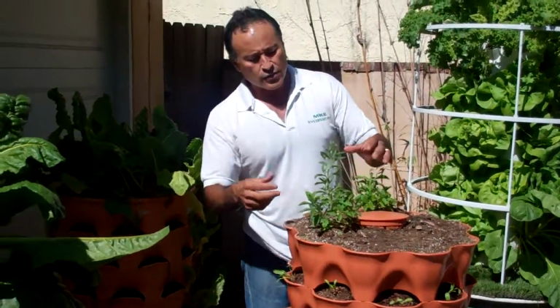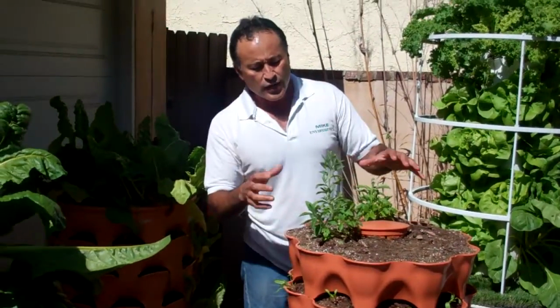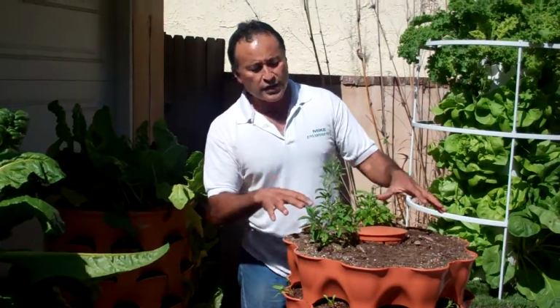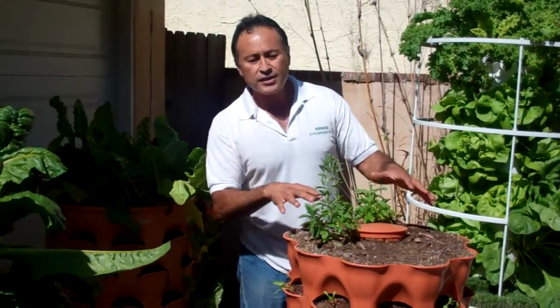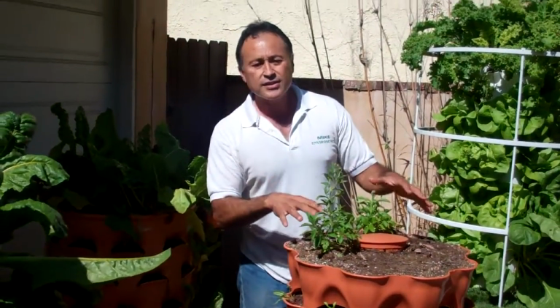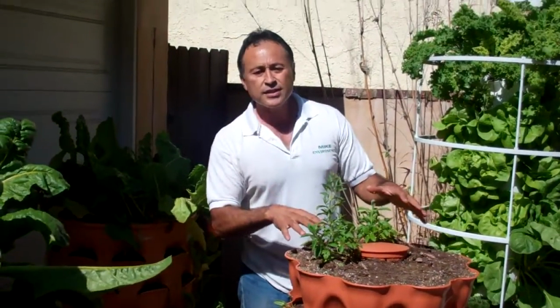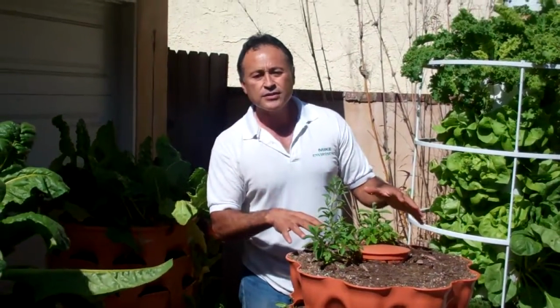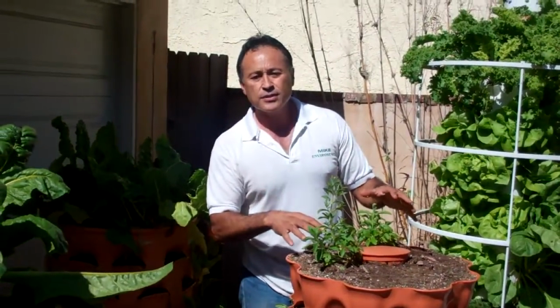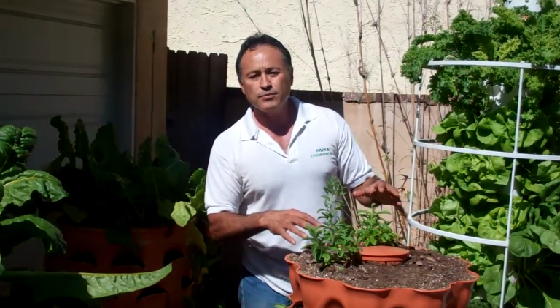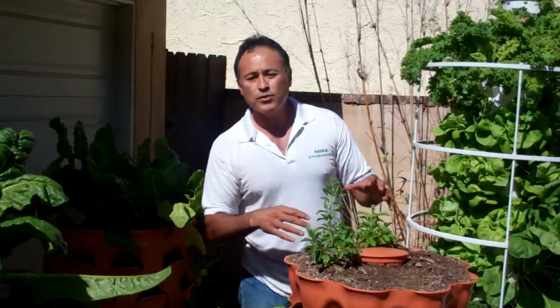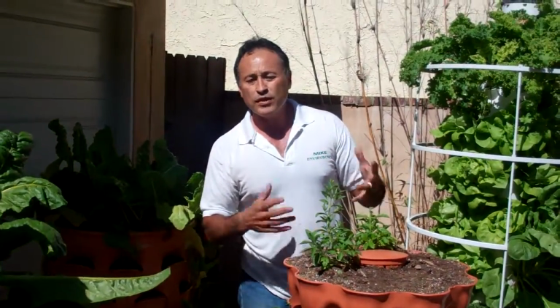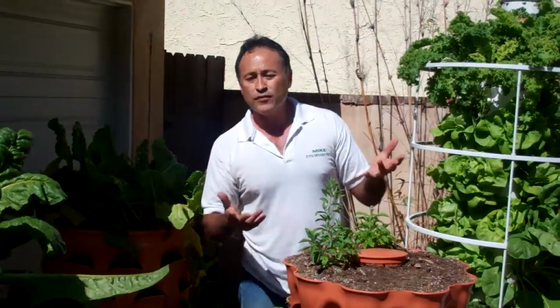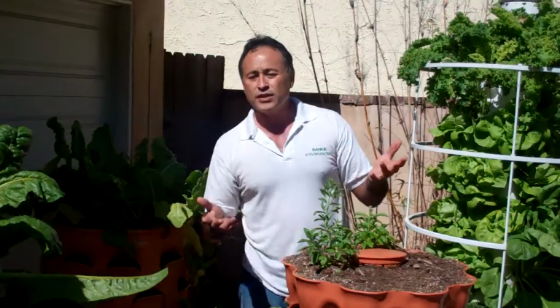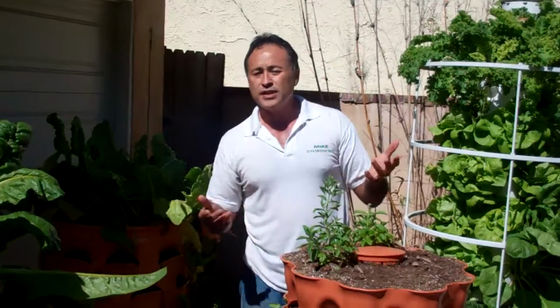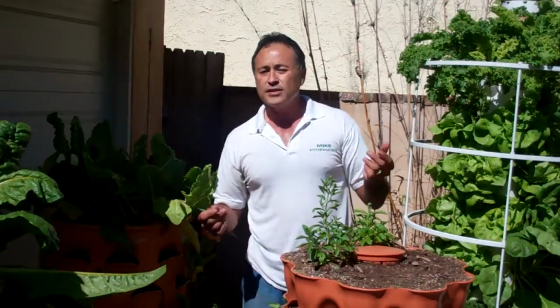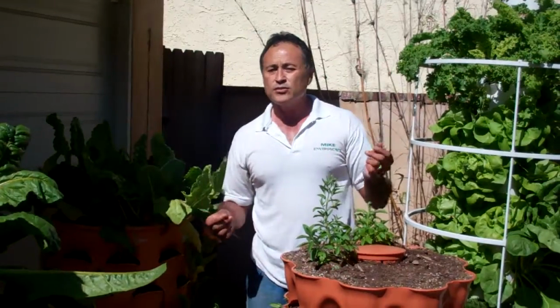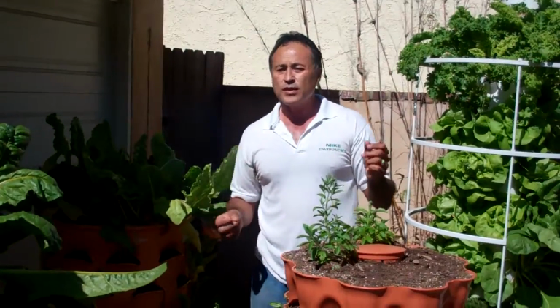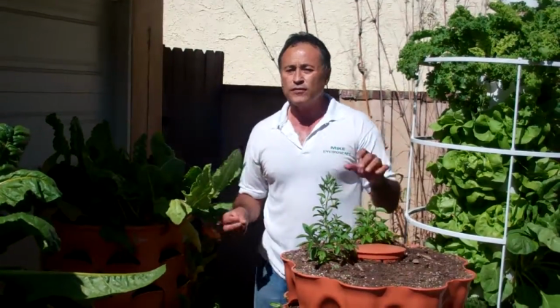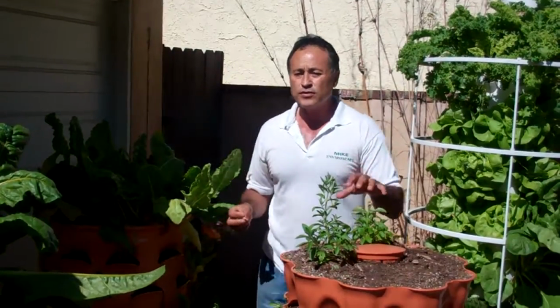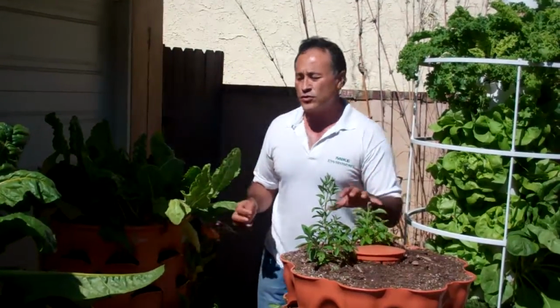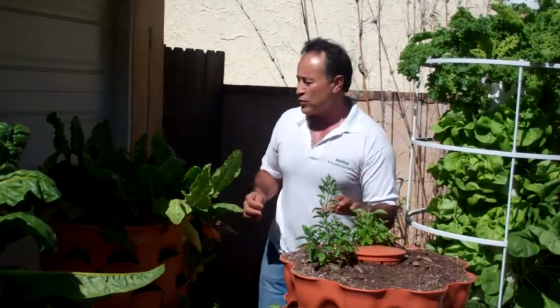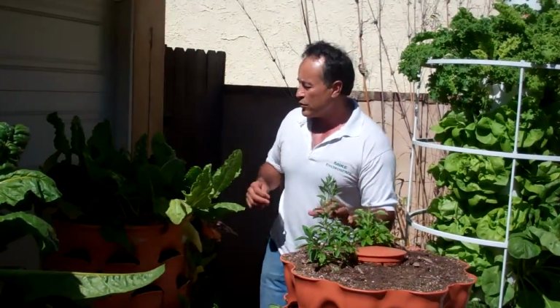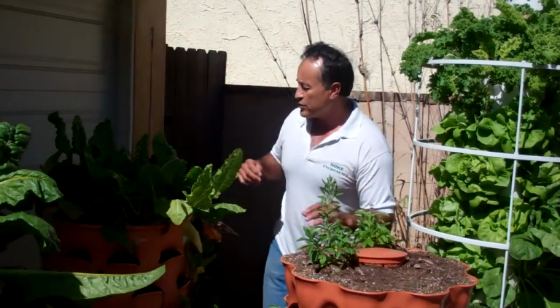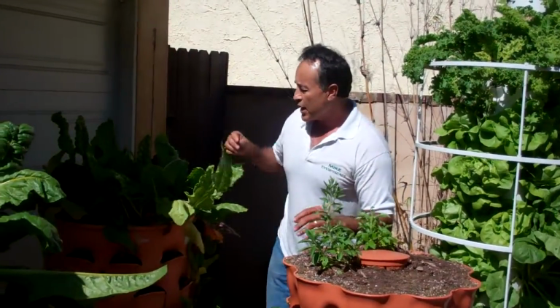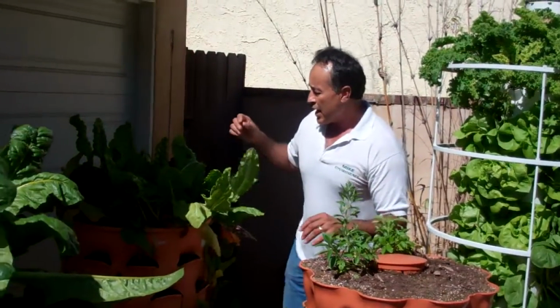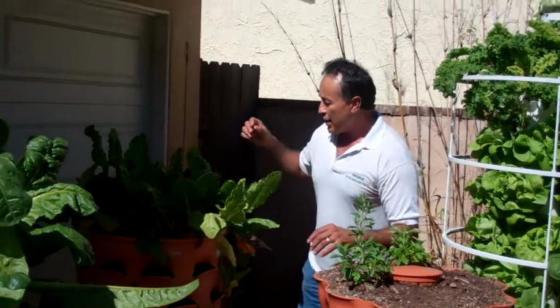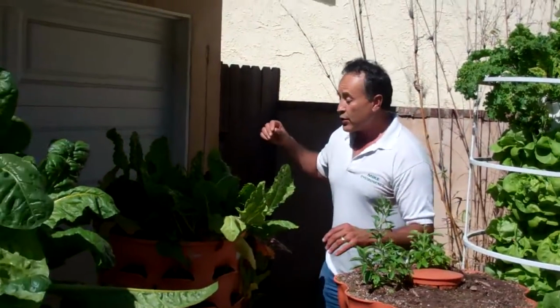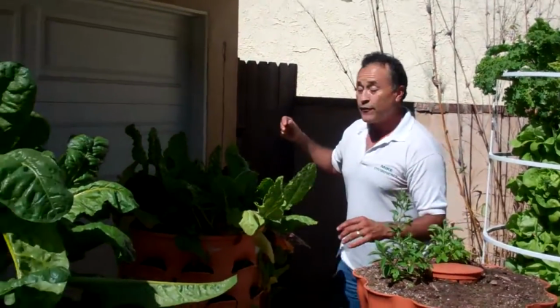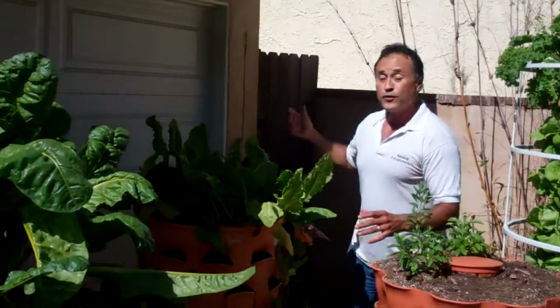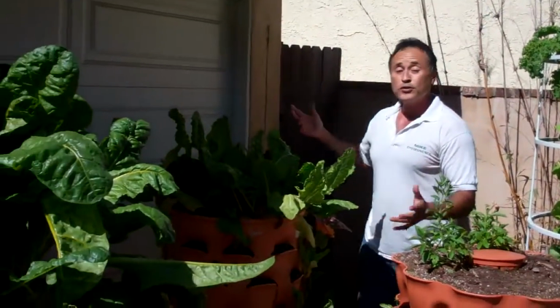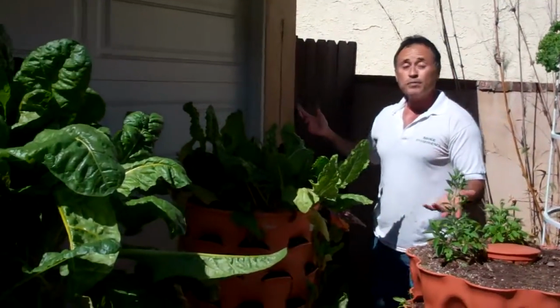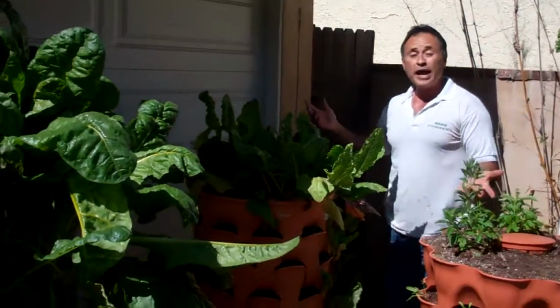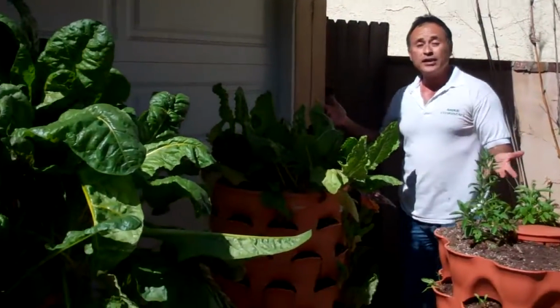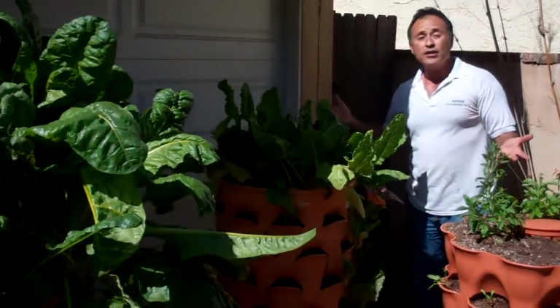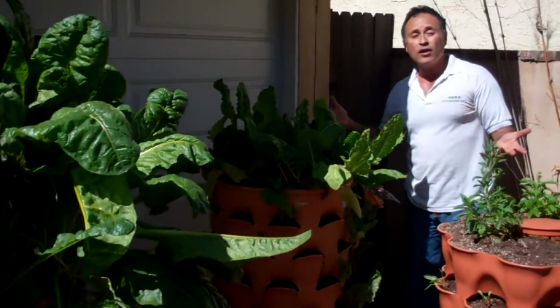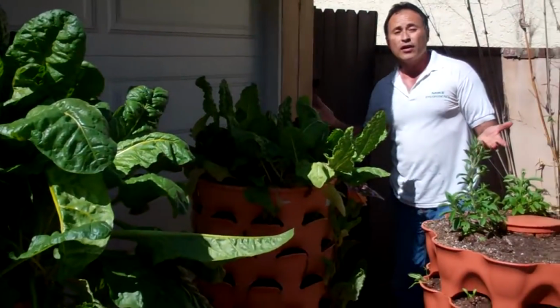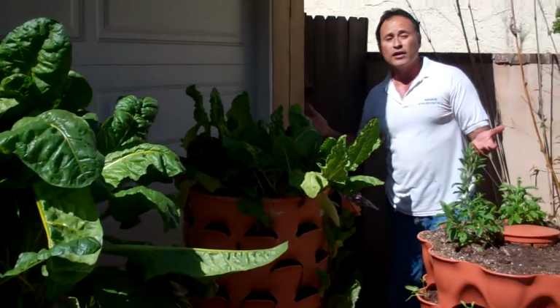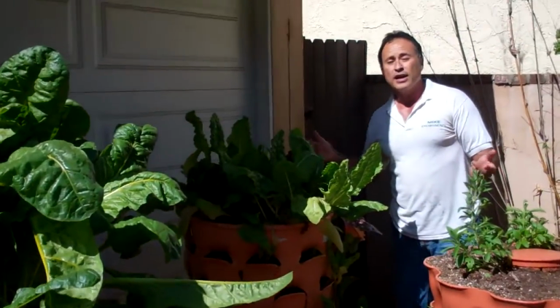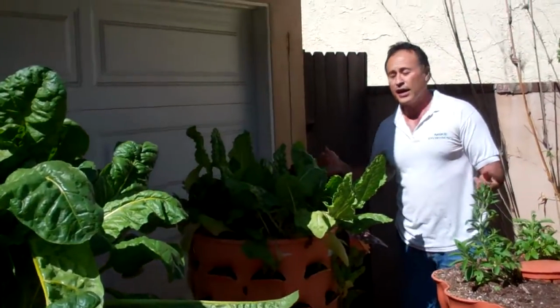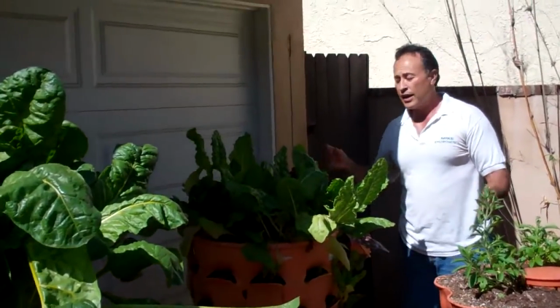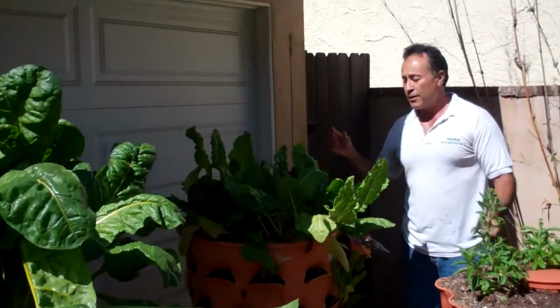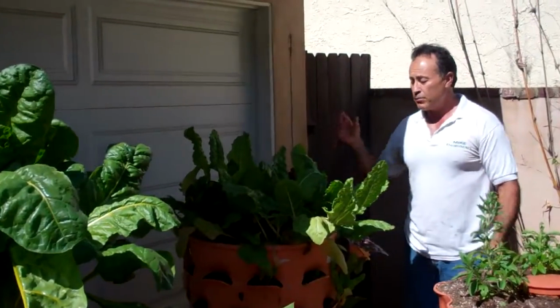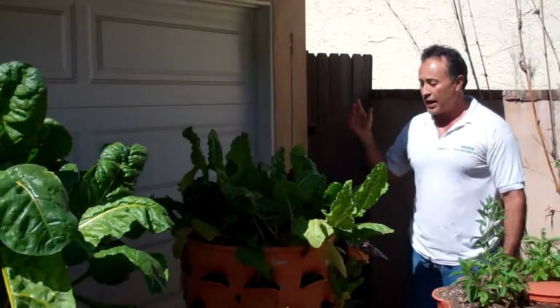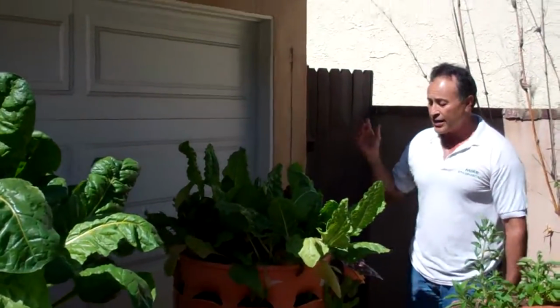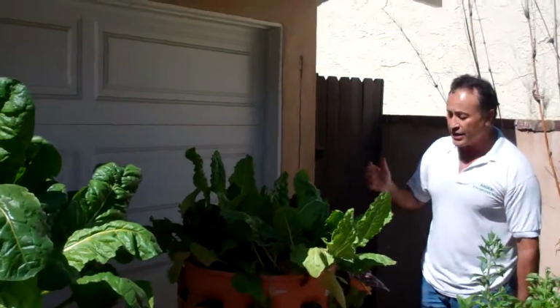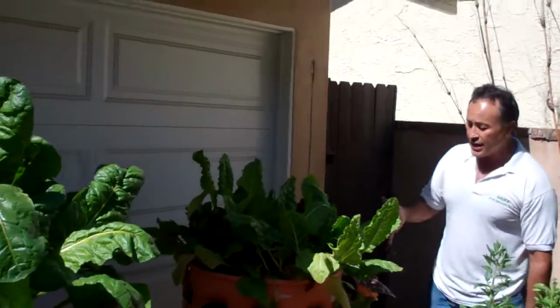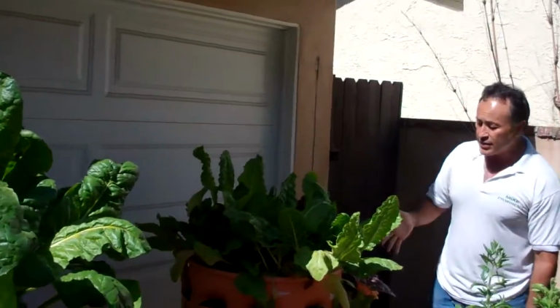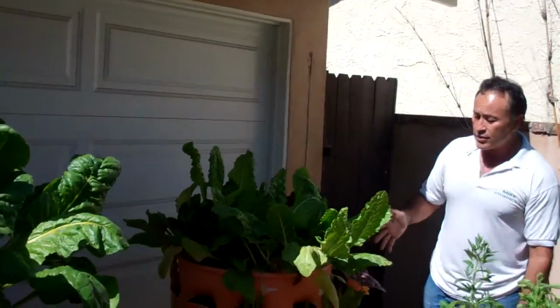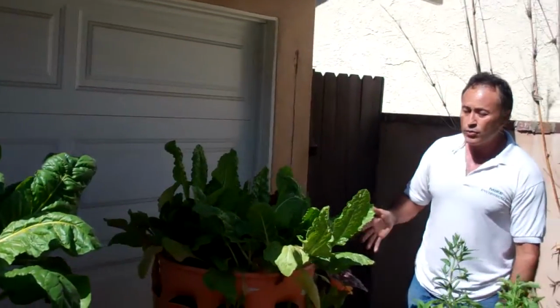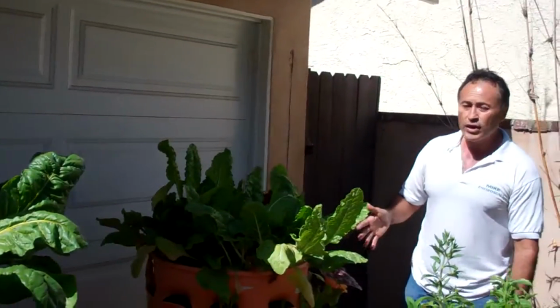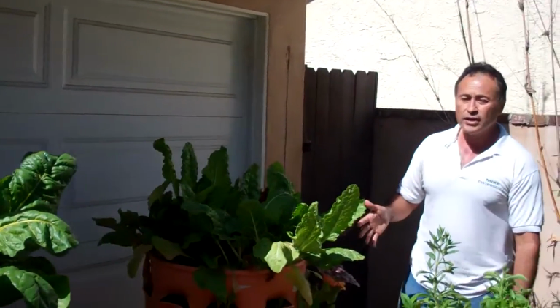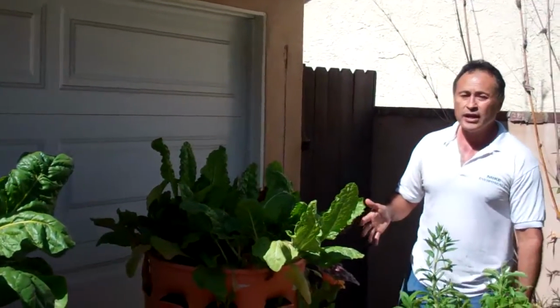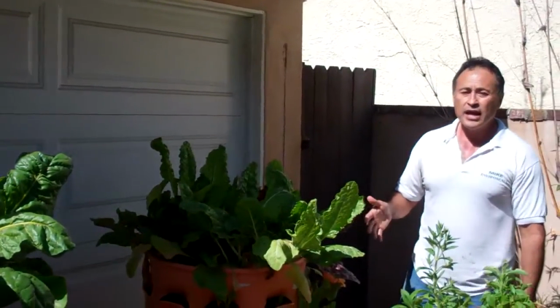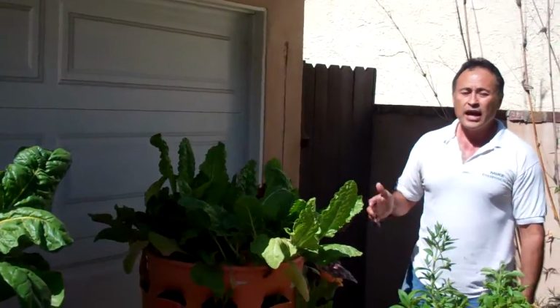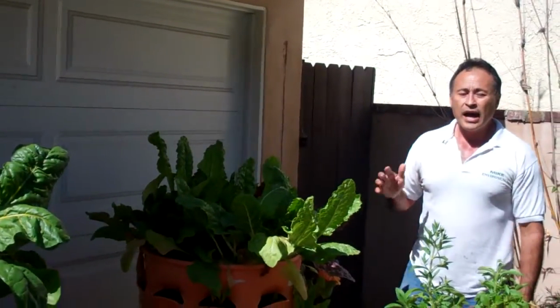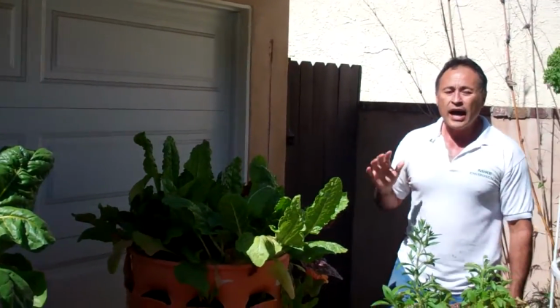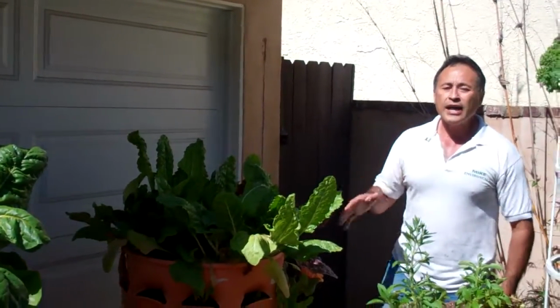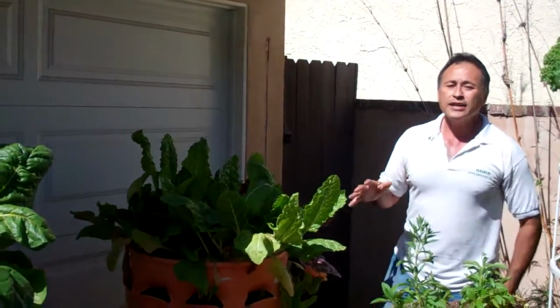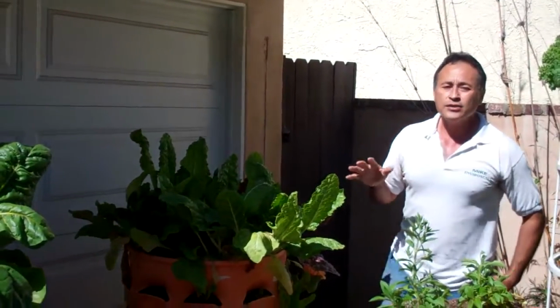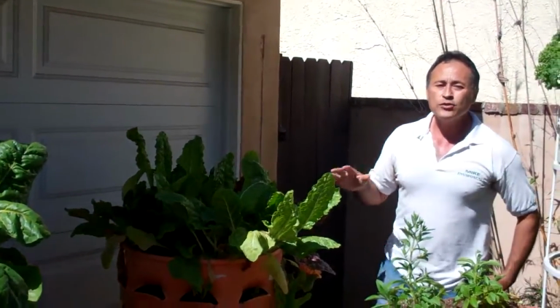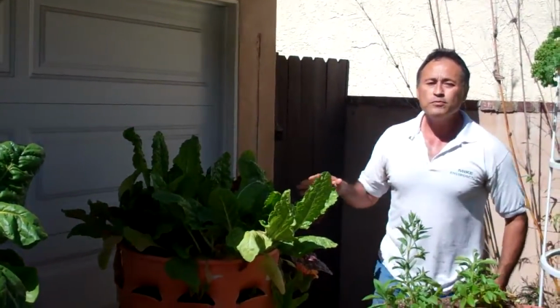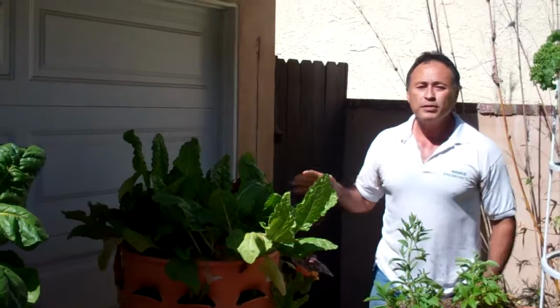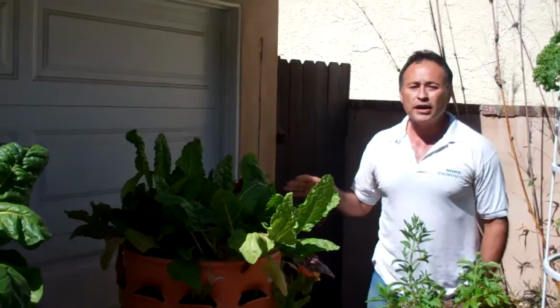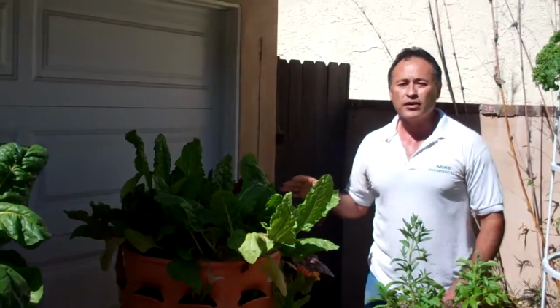It's a great little system — great for kids, great for schools, great for your backyard. But I thought, you know what, I can do better.